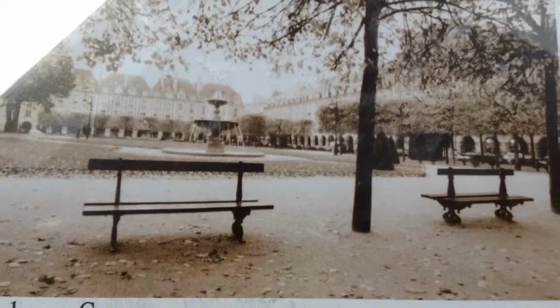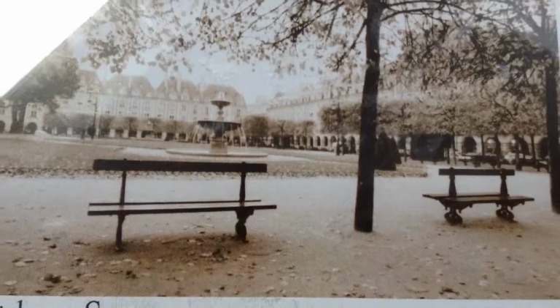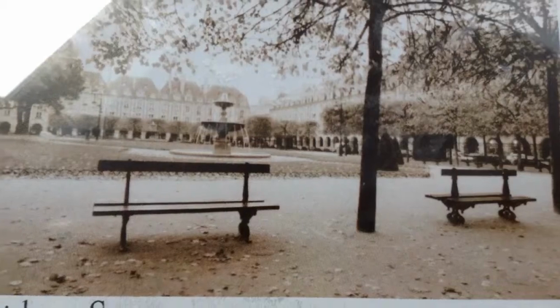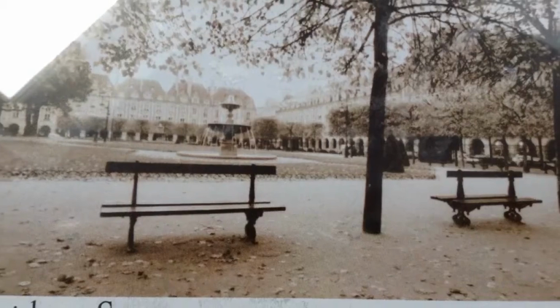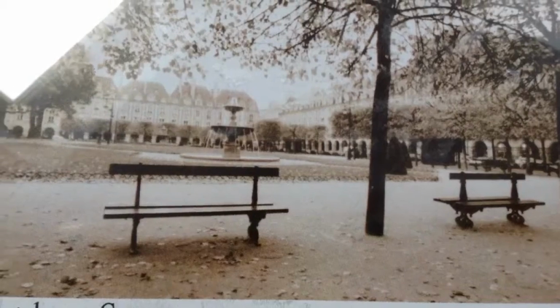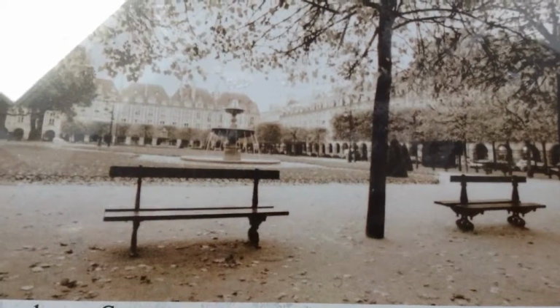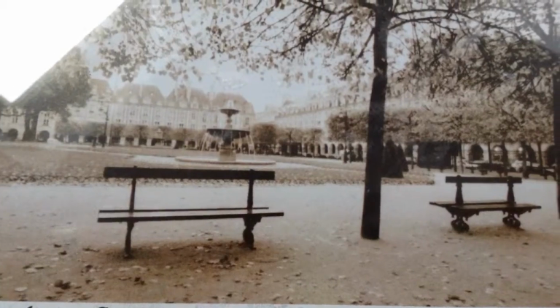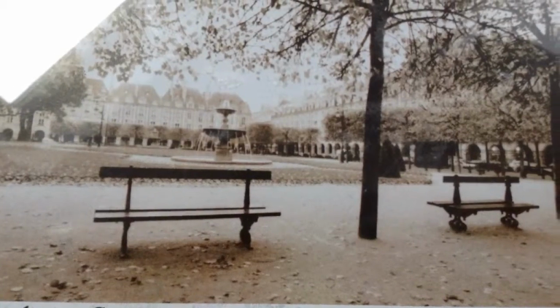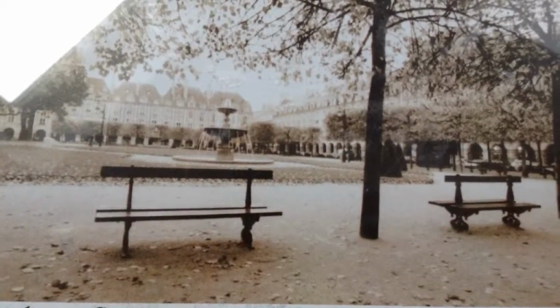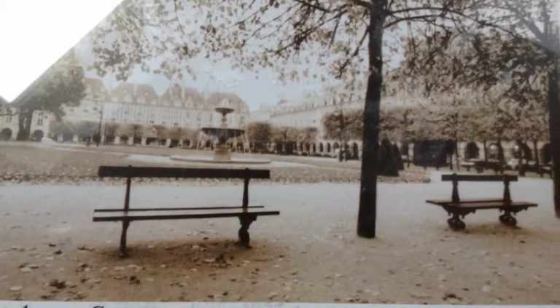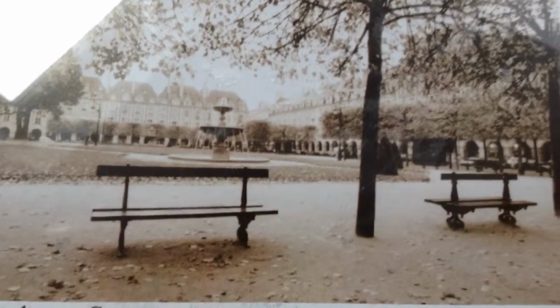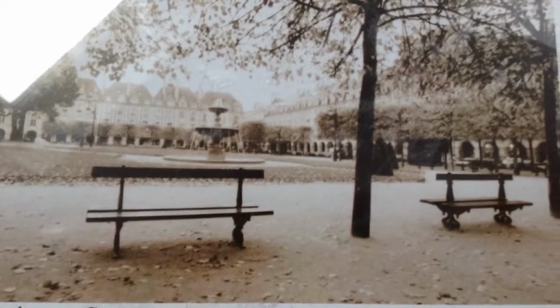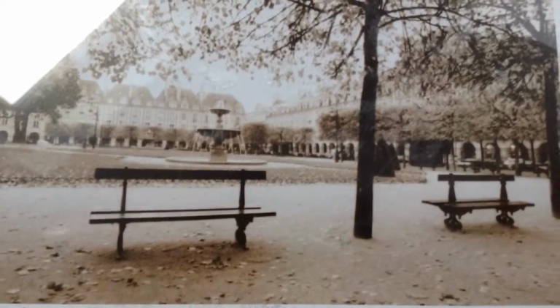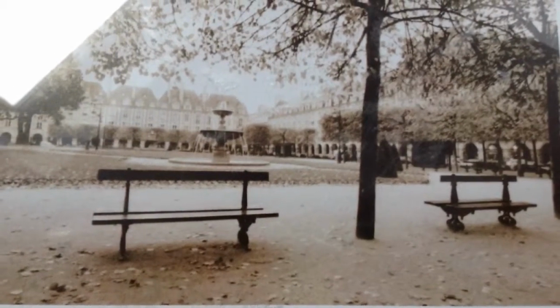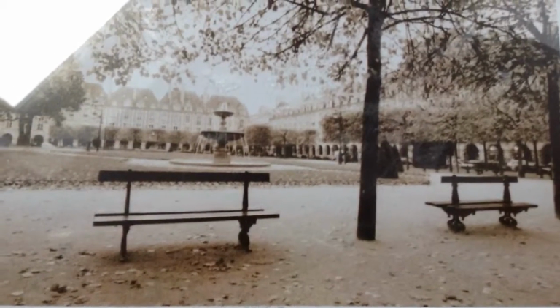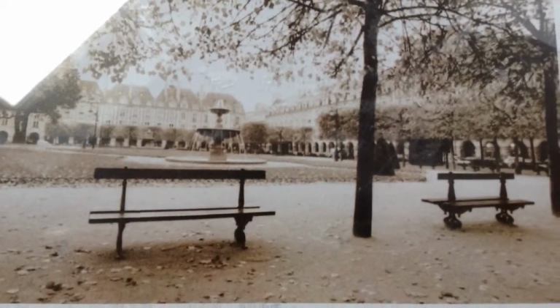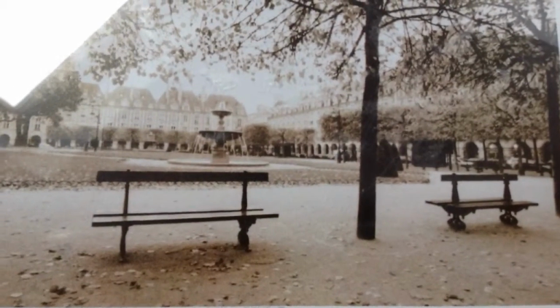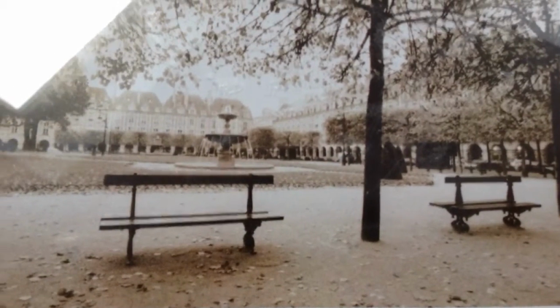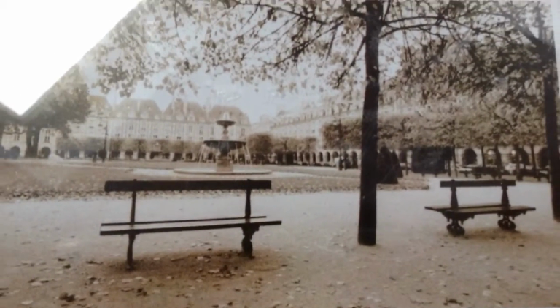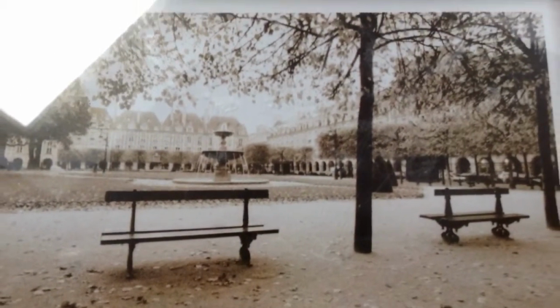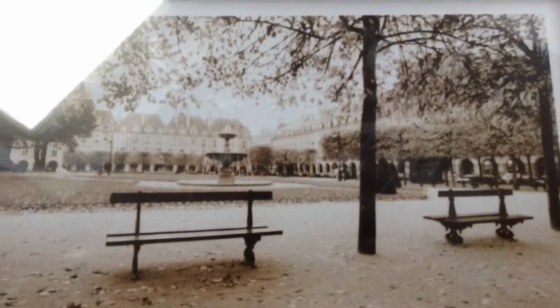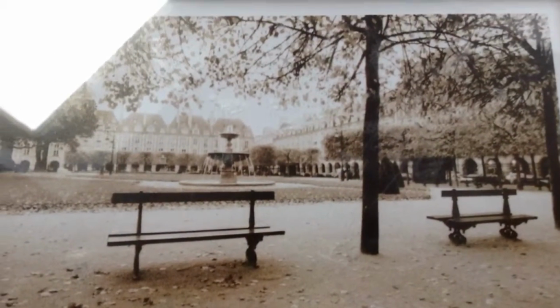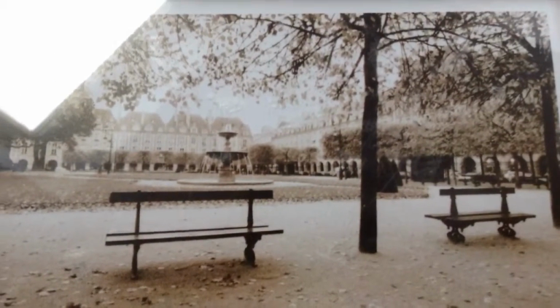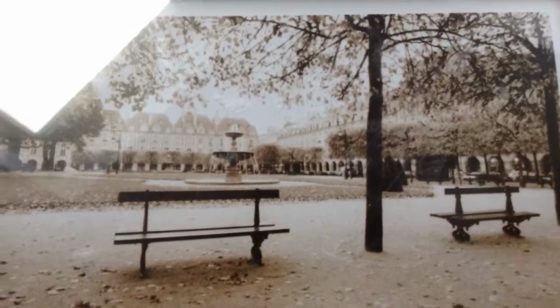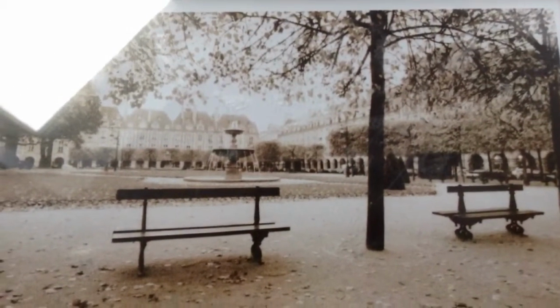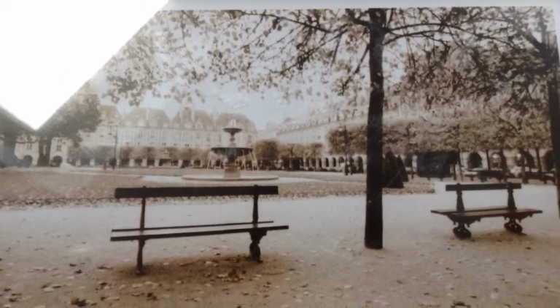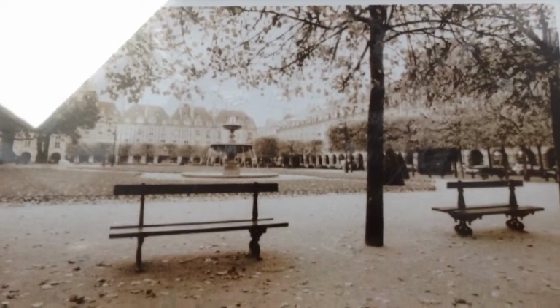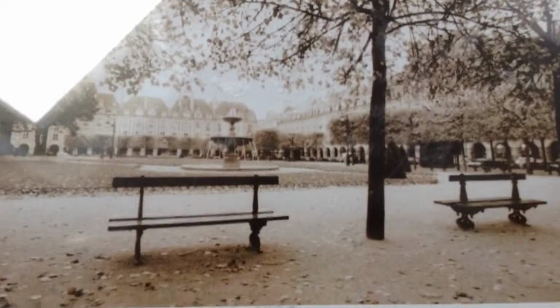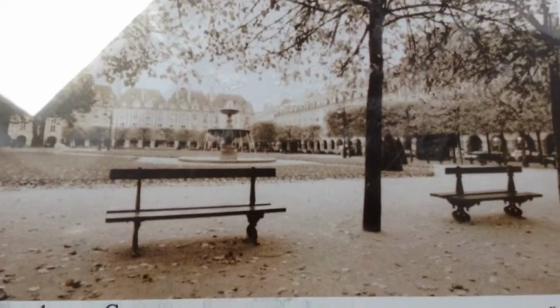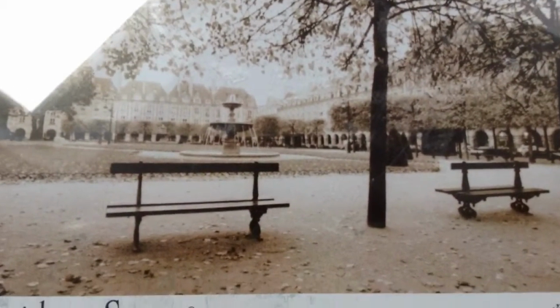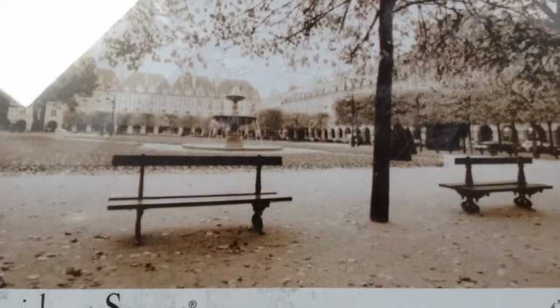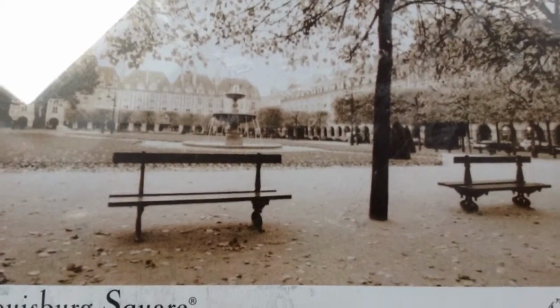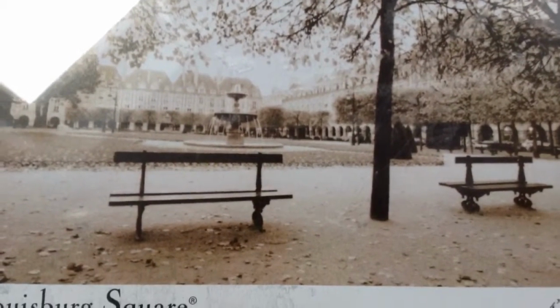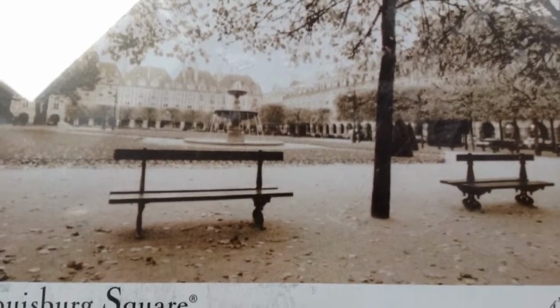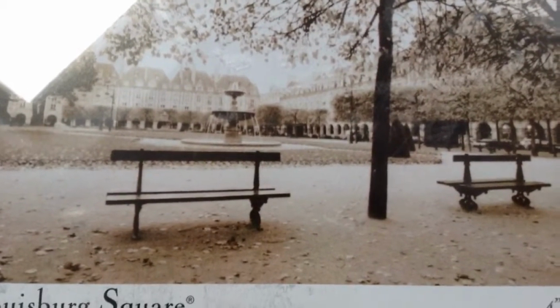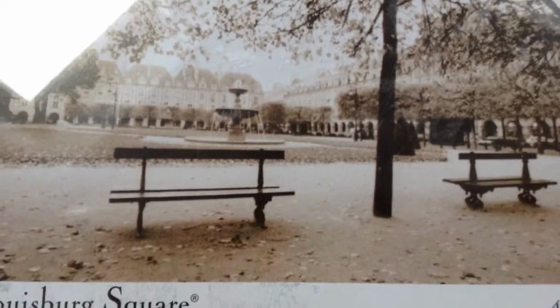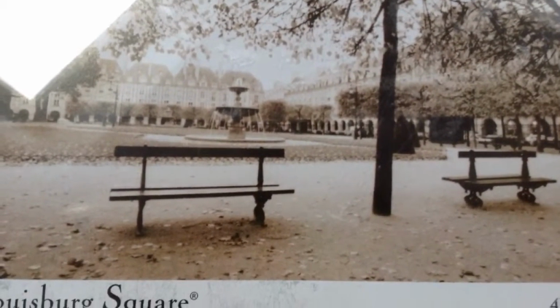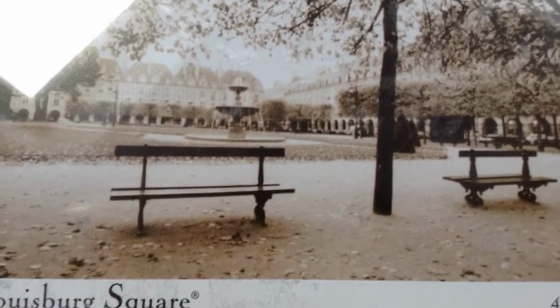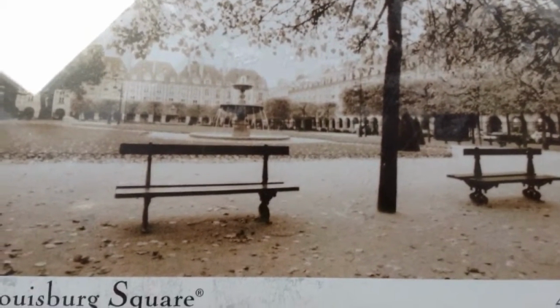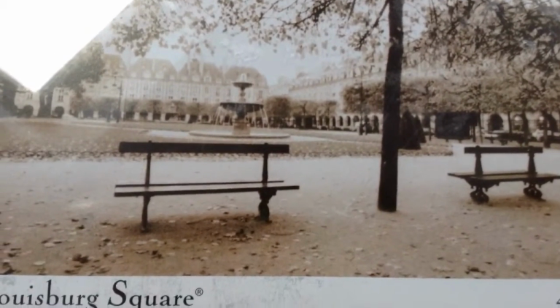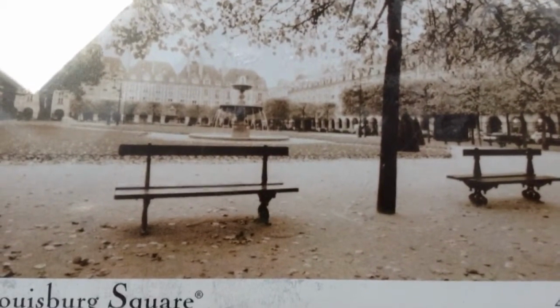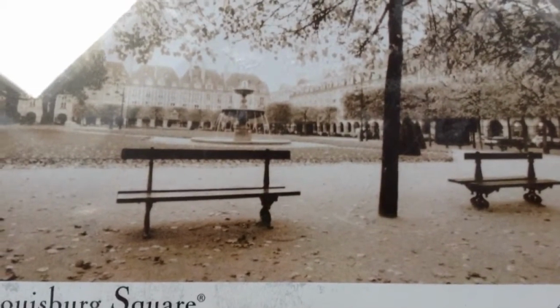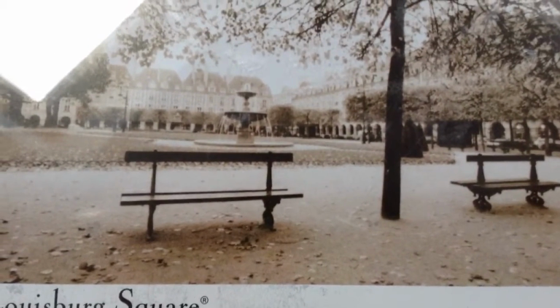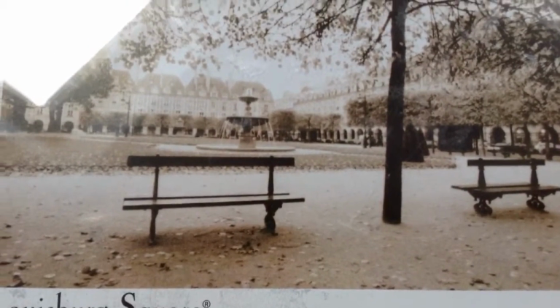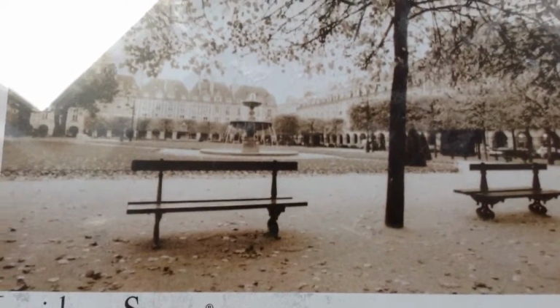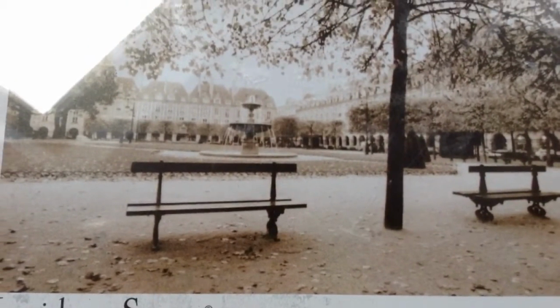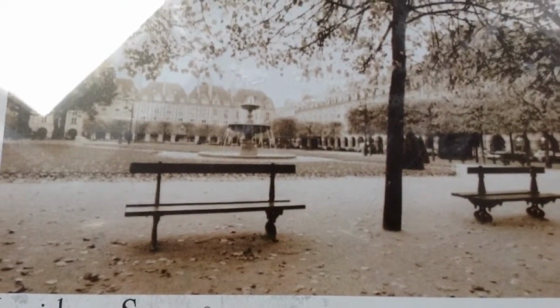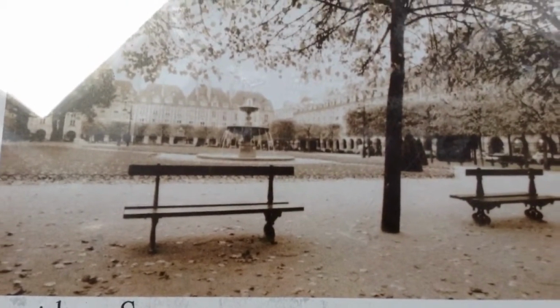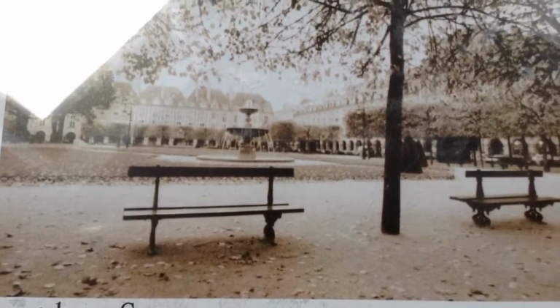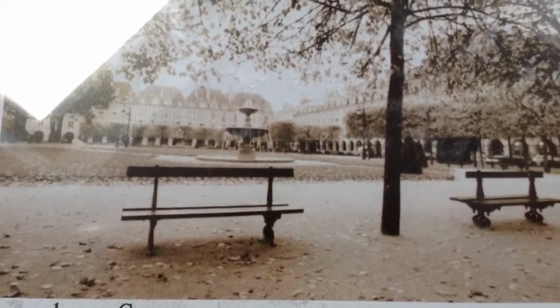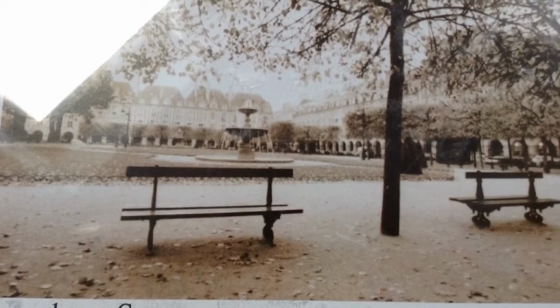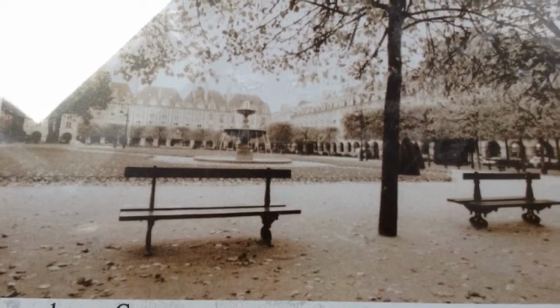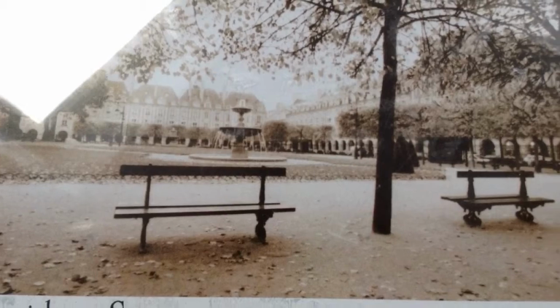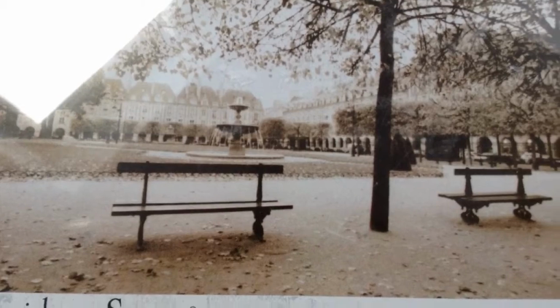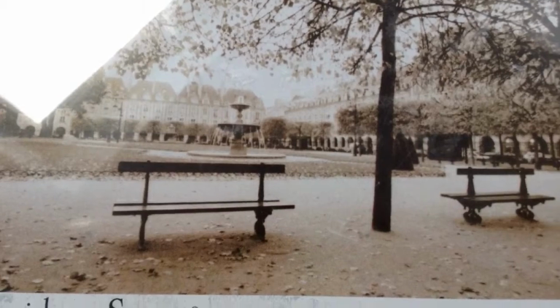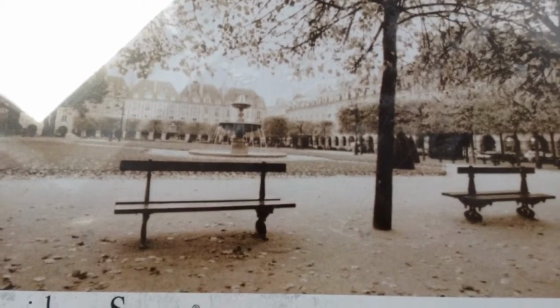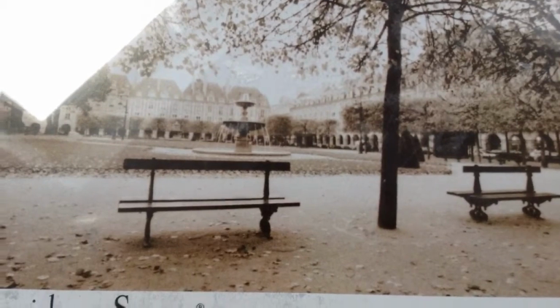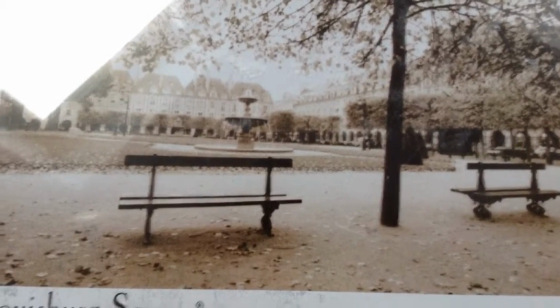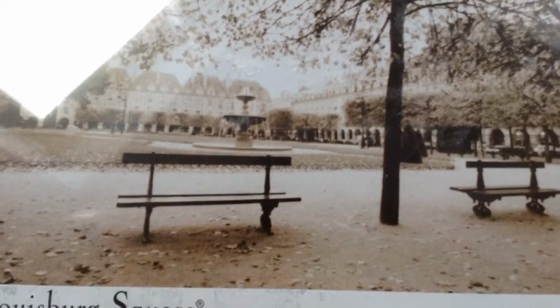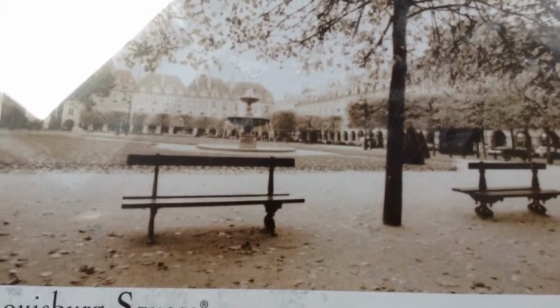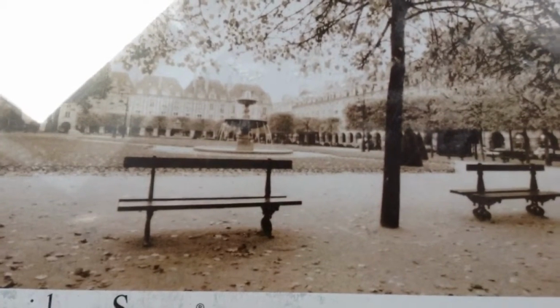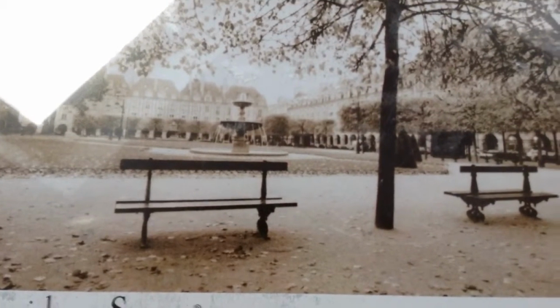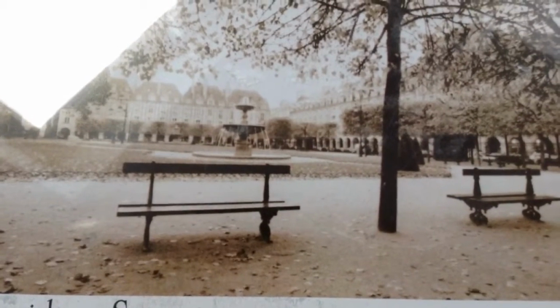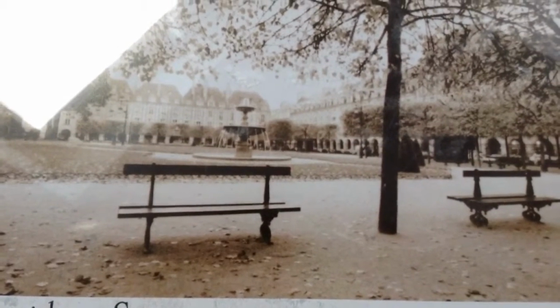Hey guys, so today we're going to do a Birmingham haul from when I went to Birmingham. Let's get started.